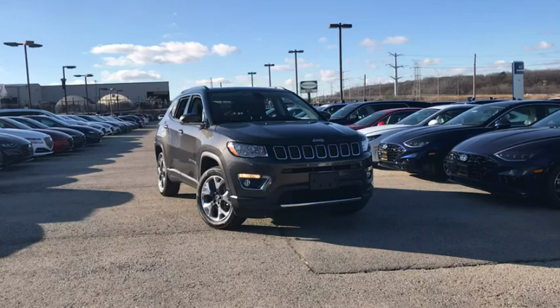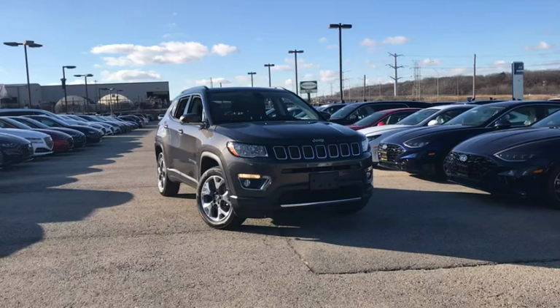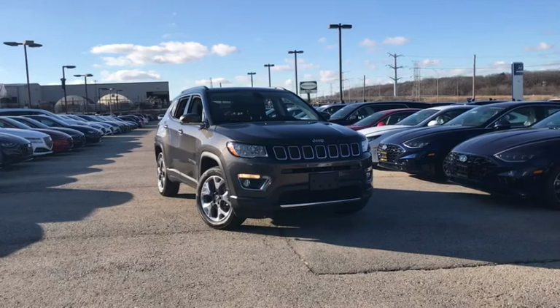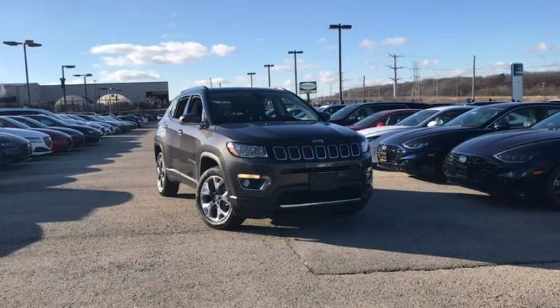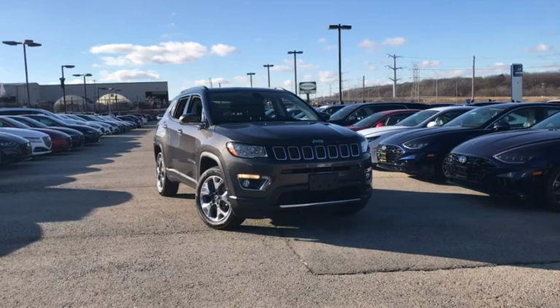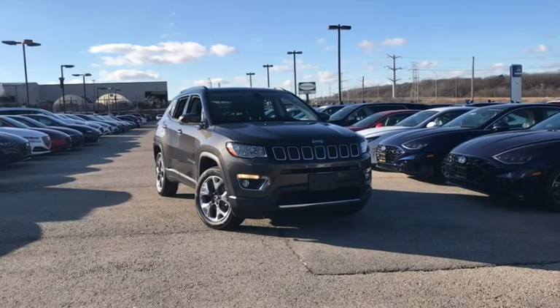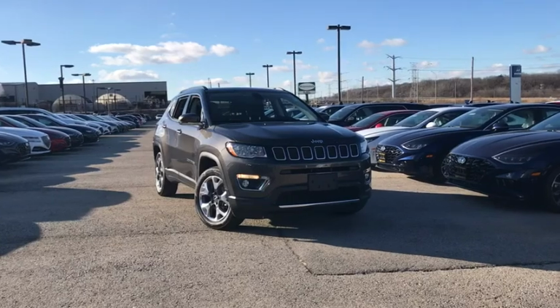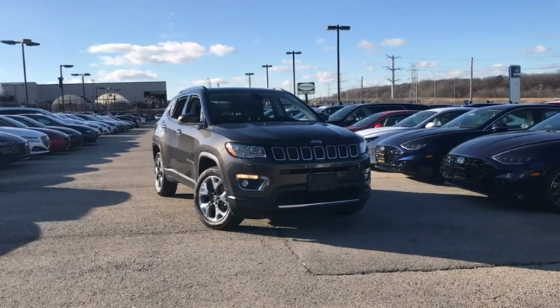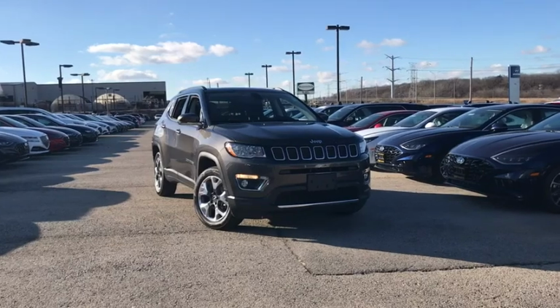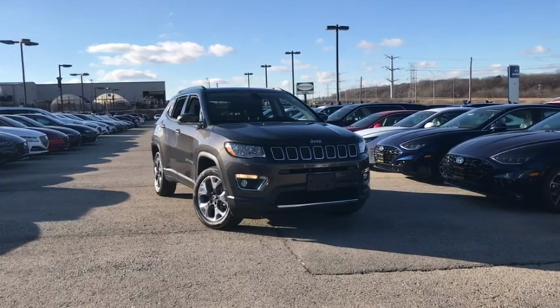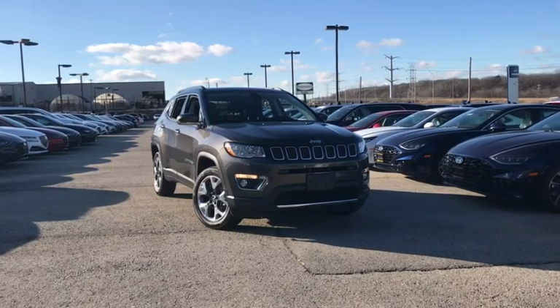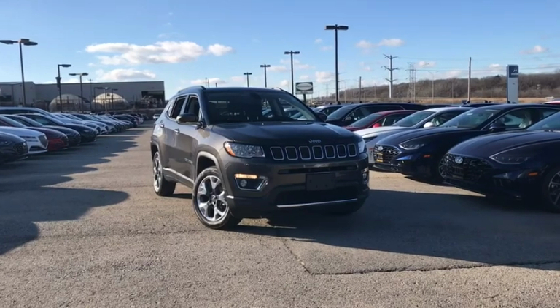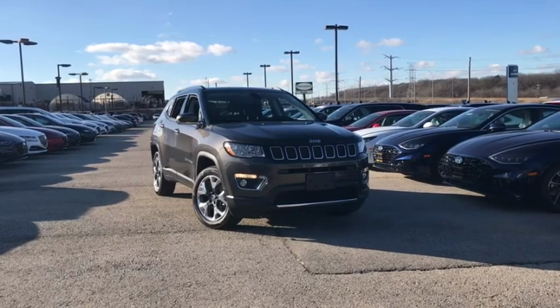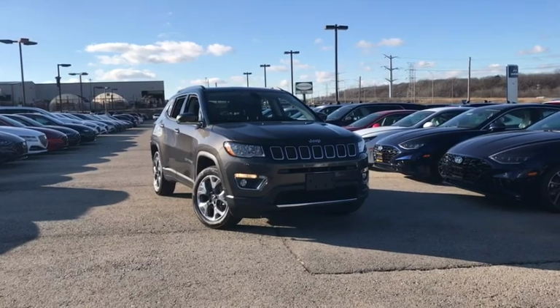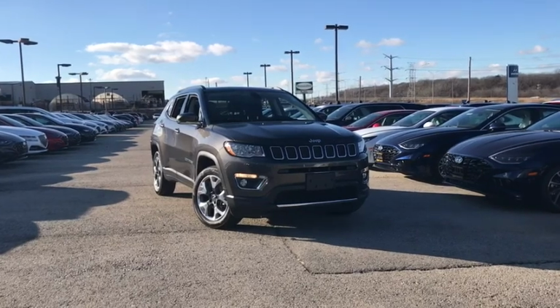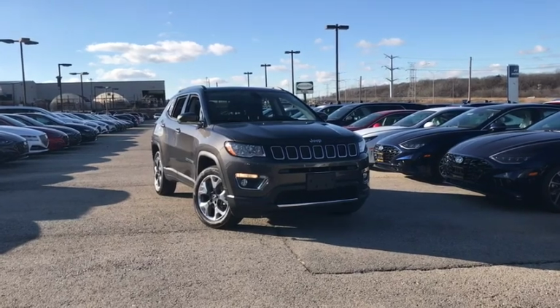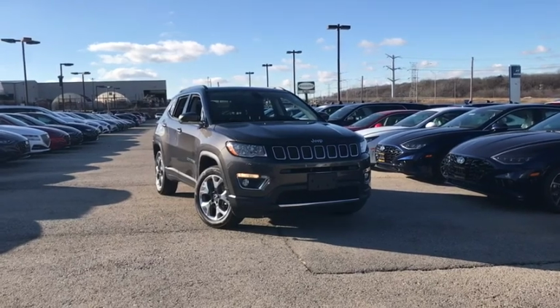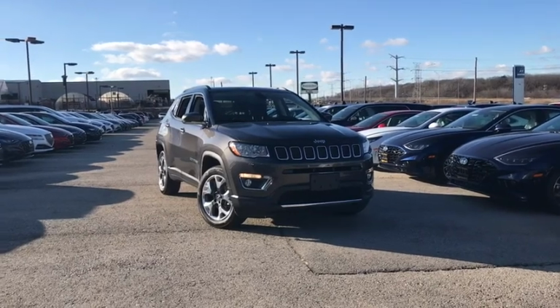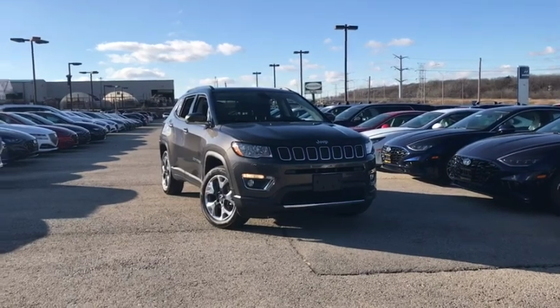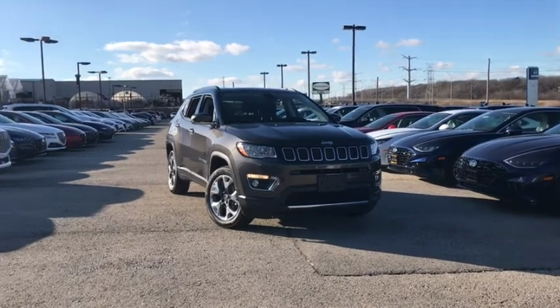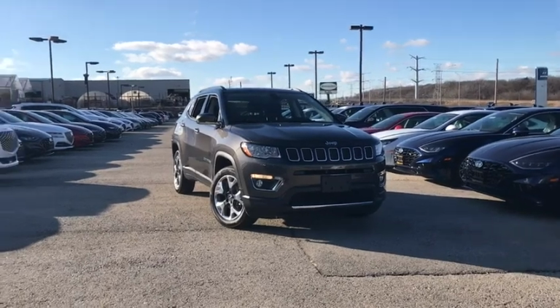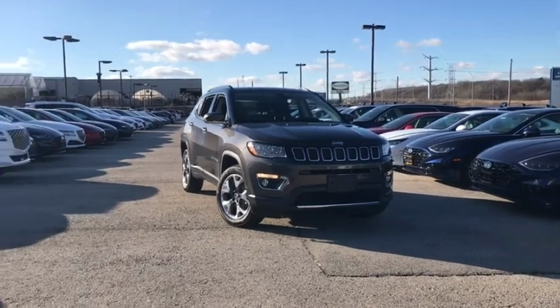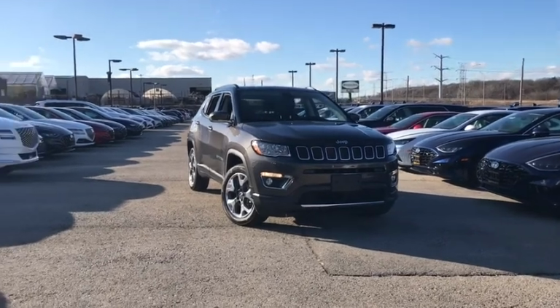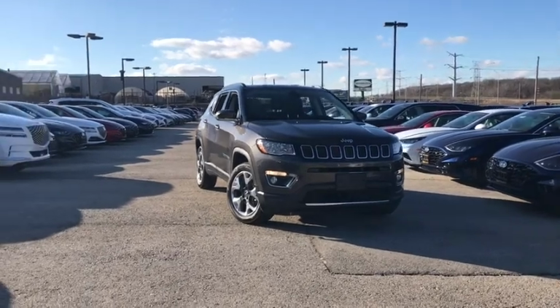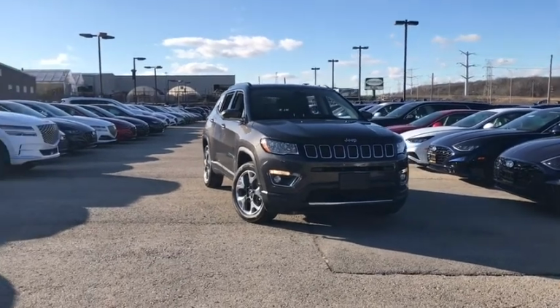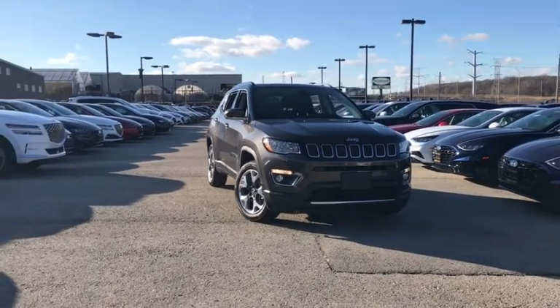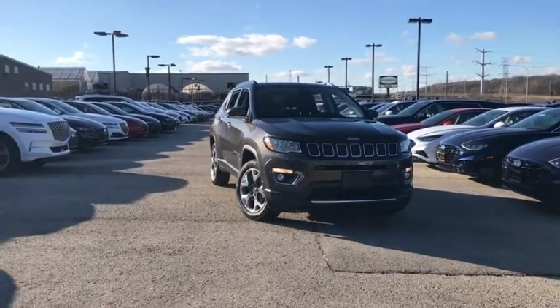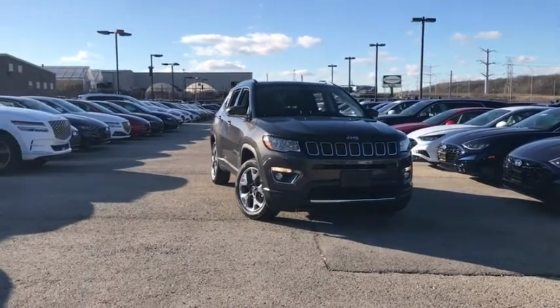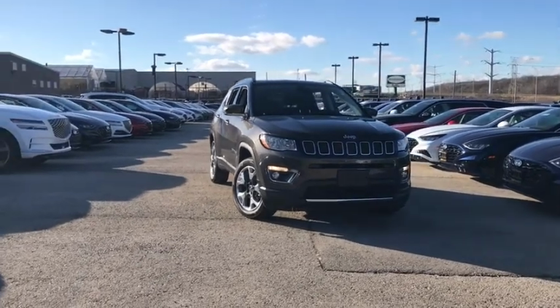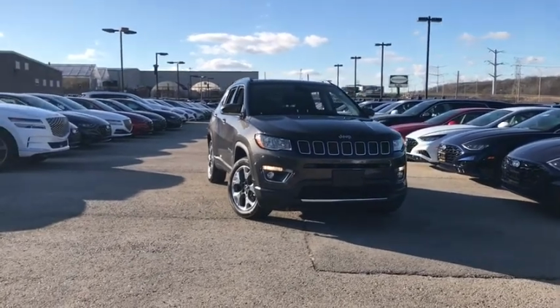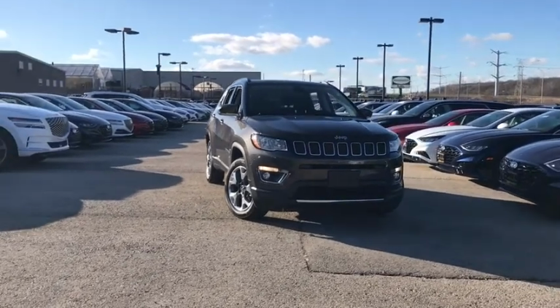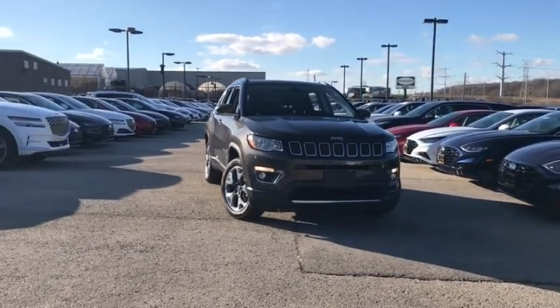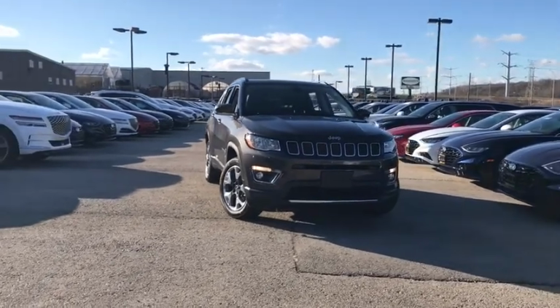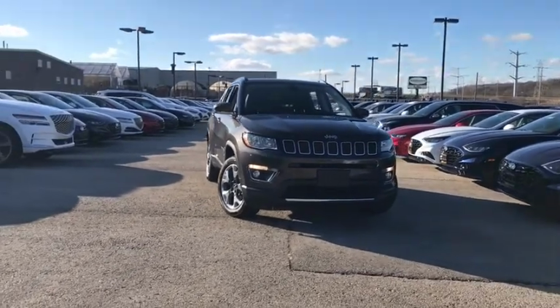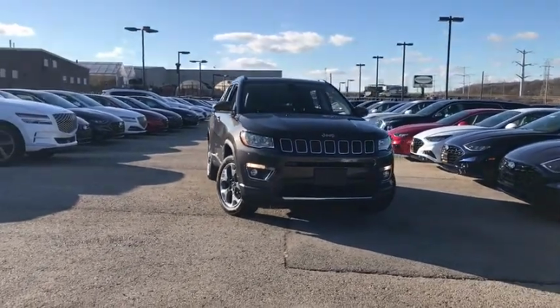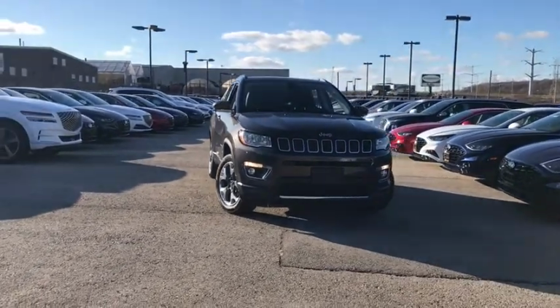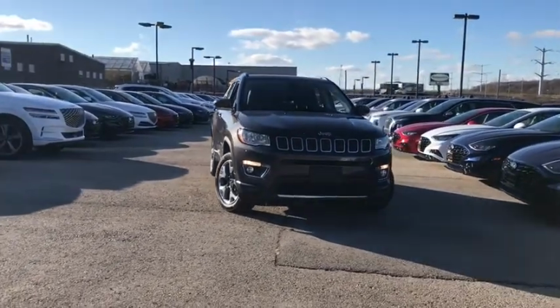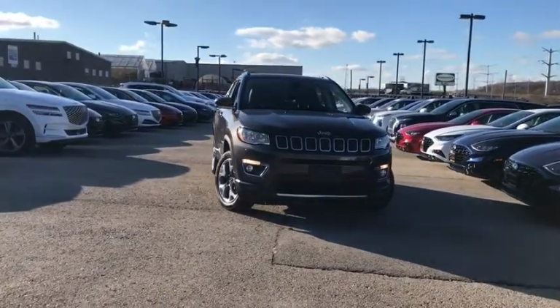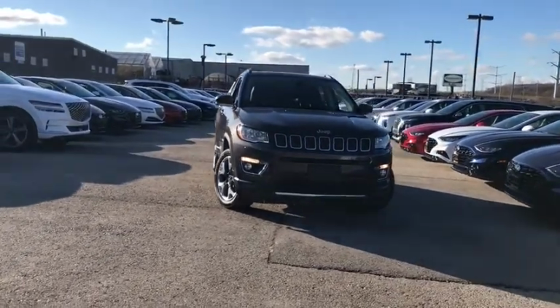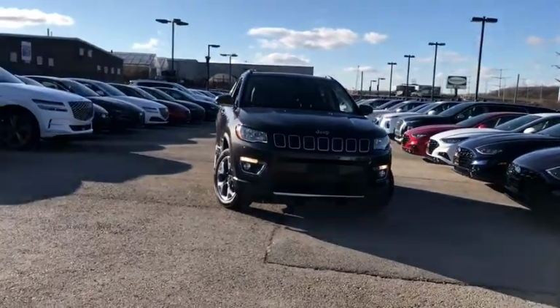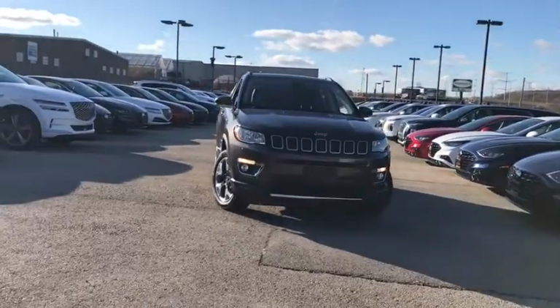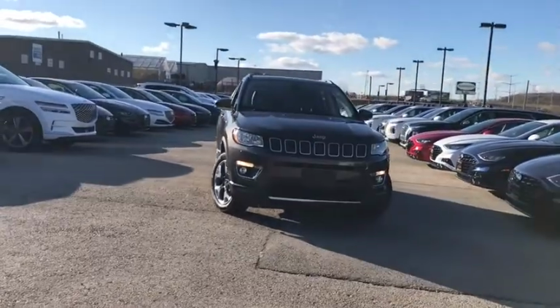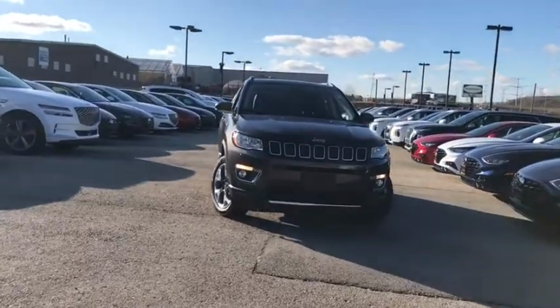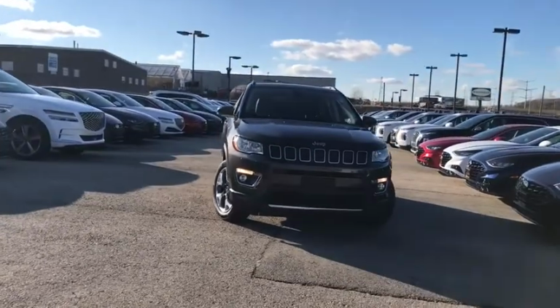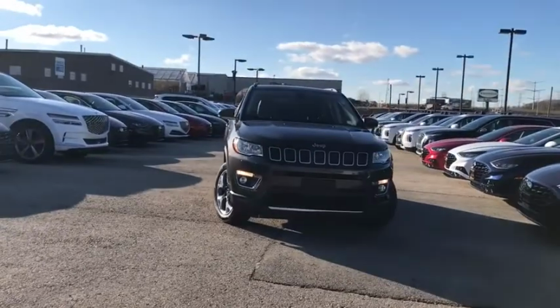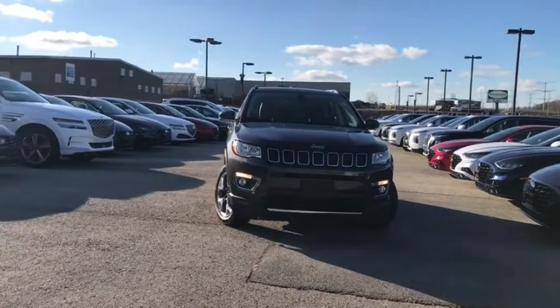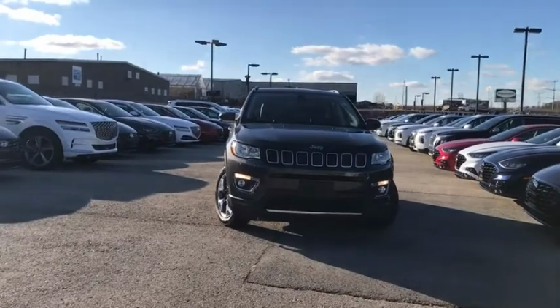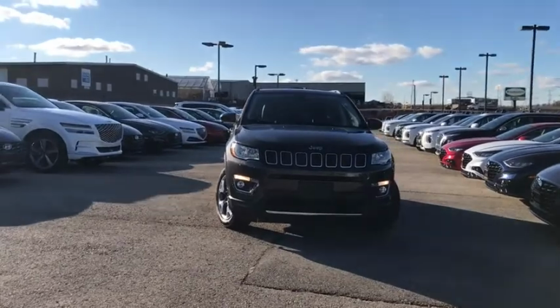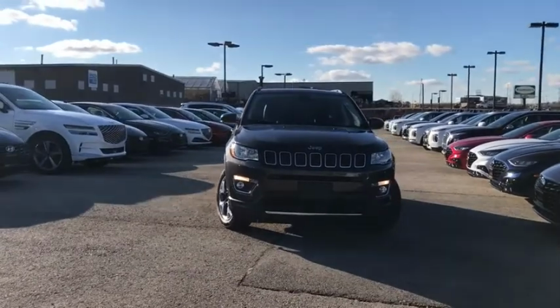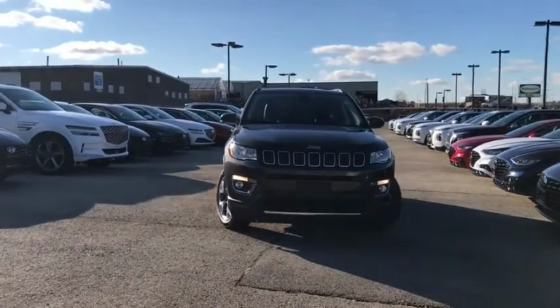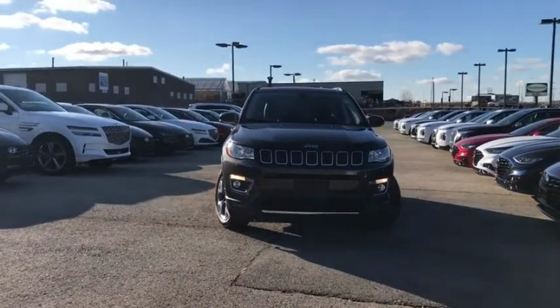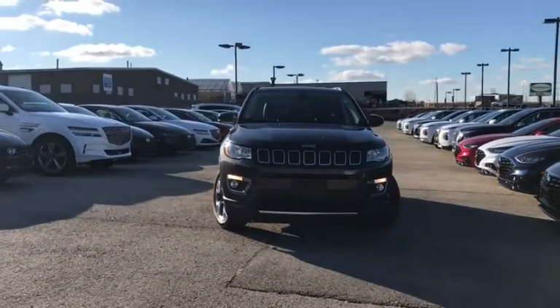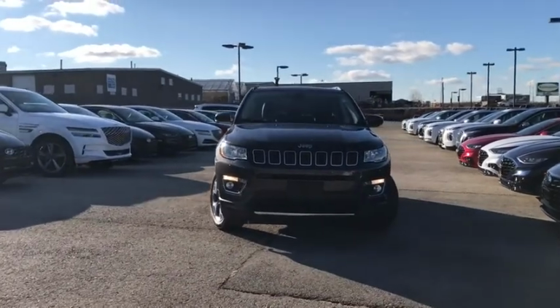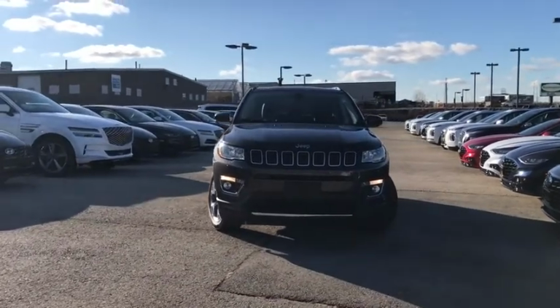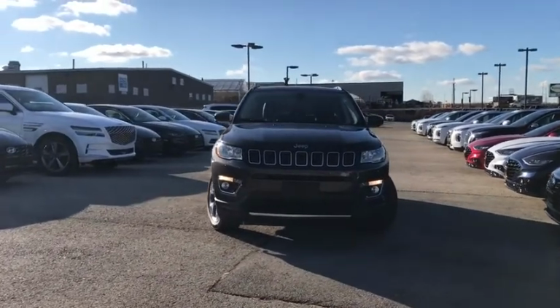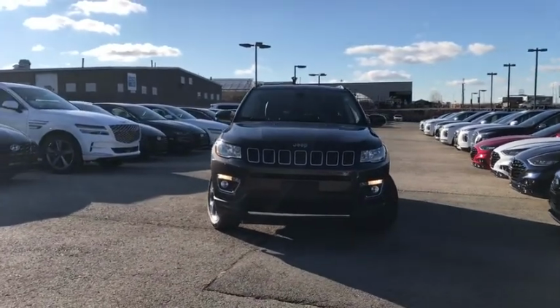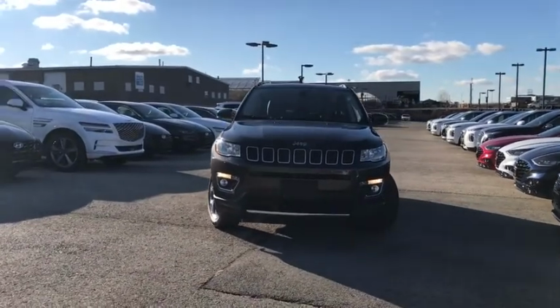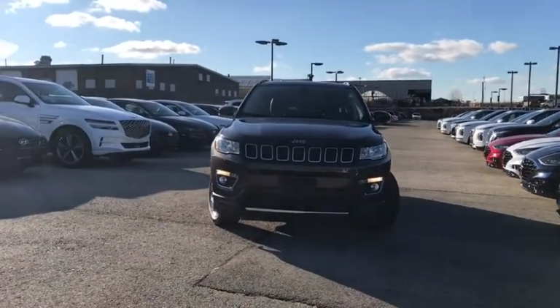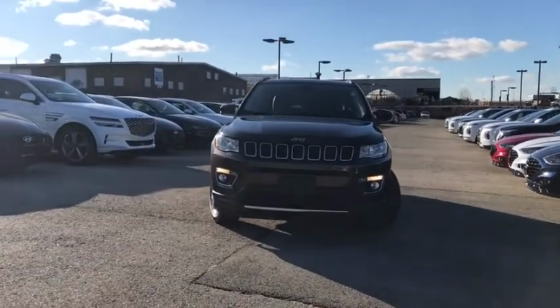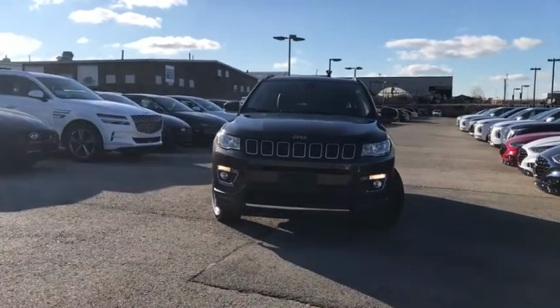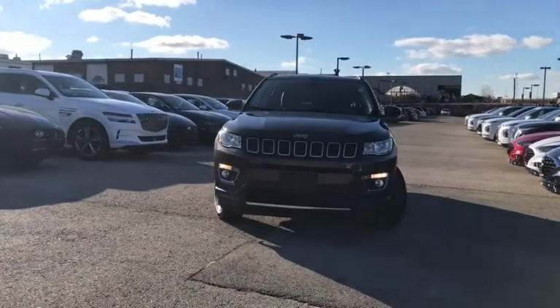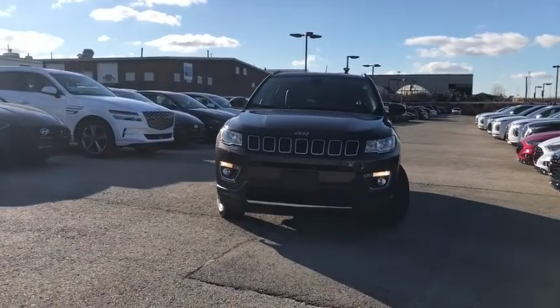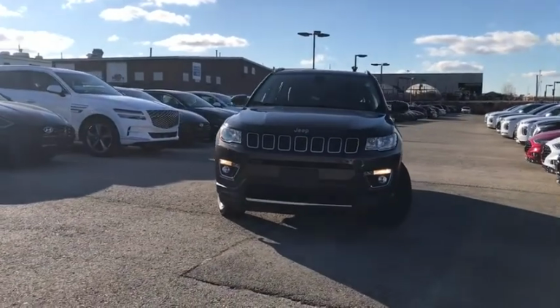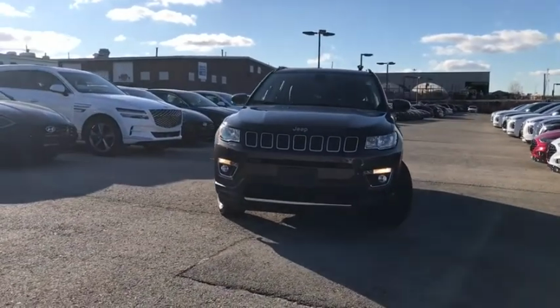You are going to love the 2018 Jeep Compass. The Jeep Compass has a solid, sophisticated 16-valve engine.